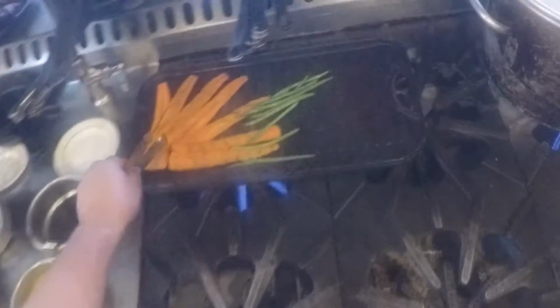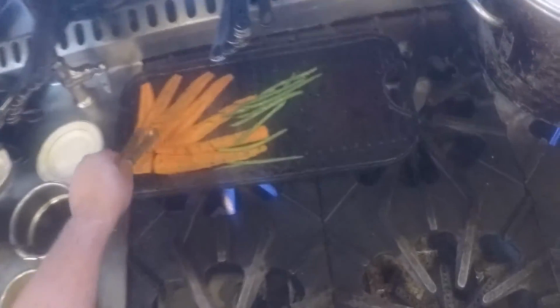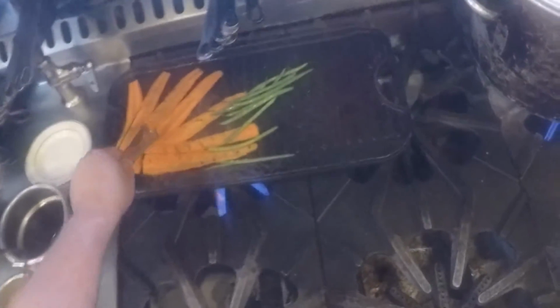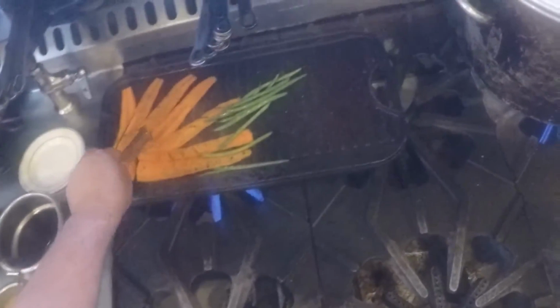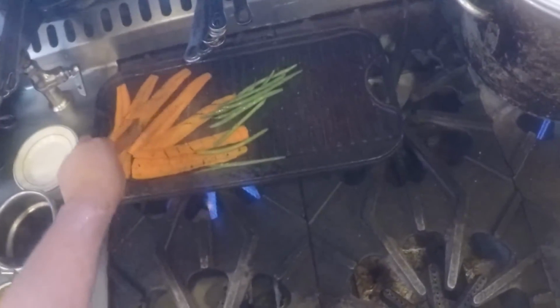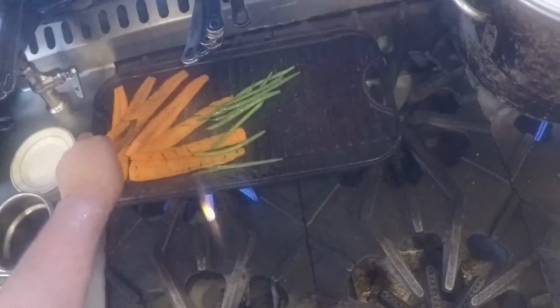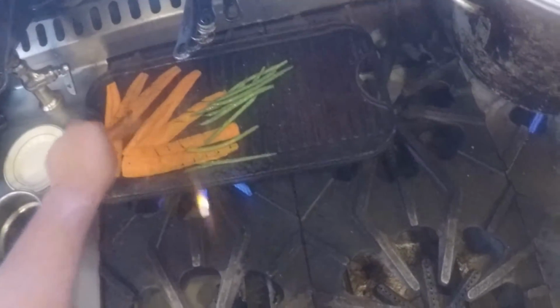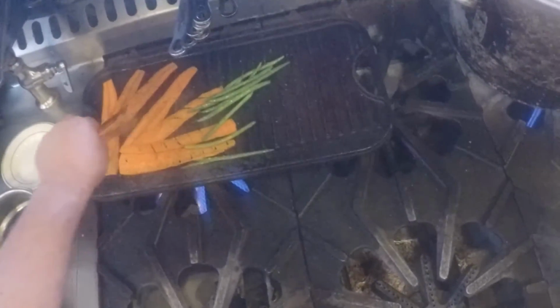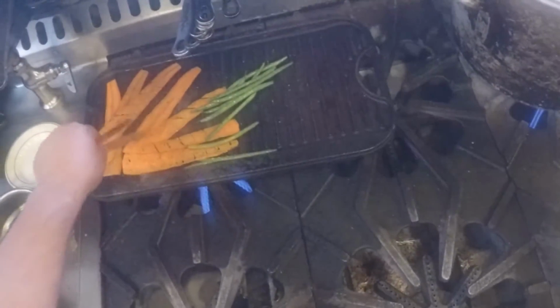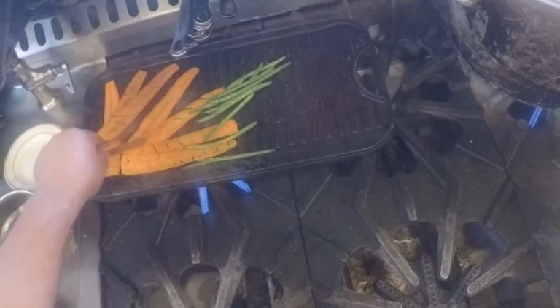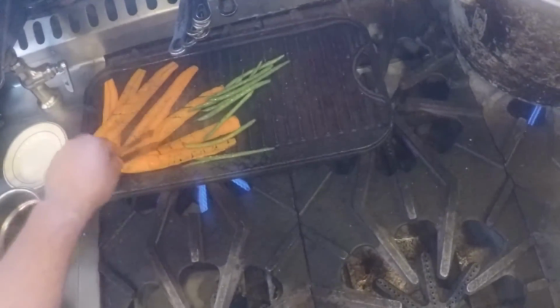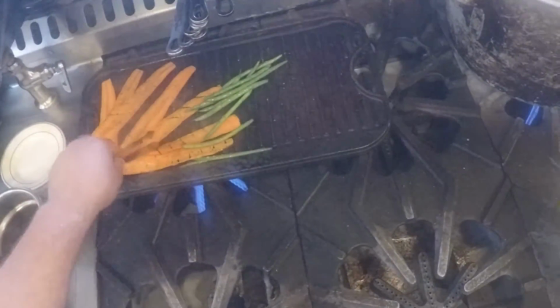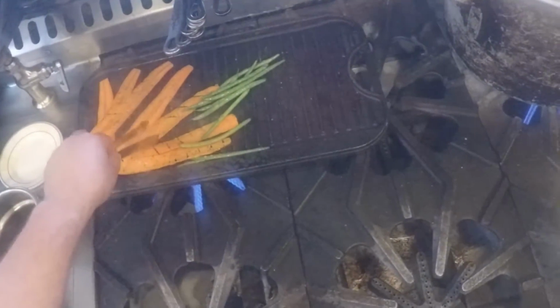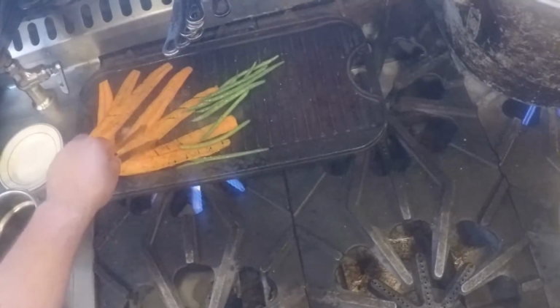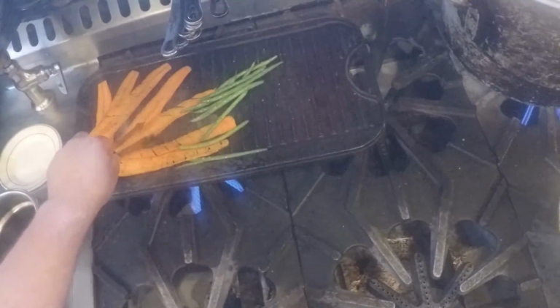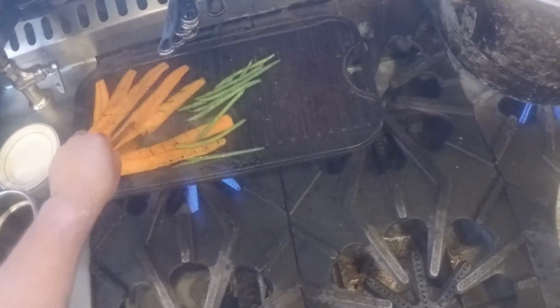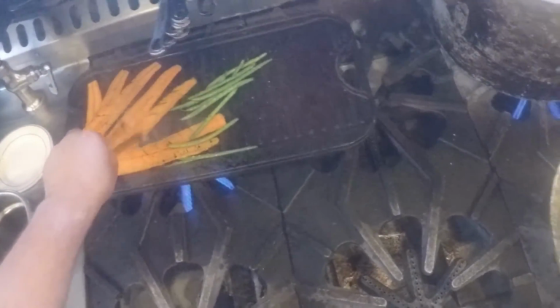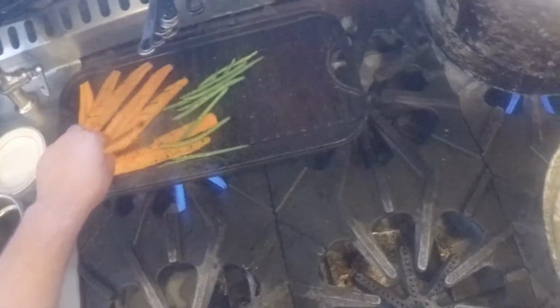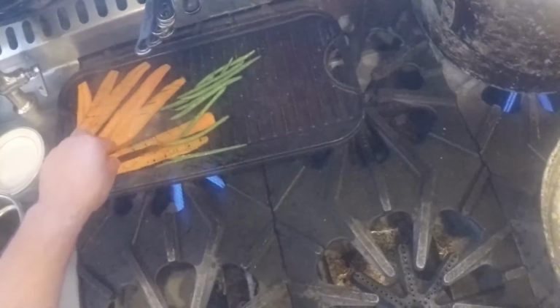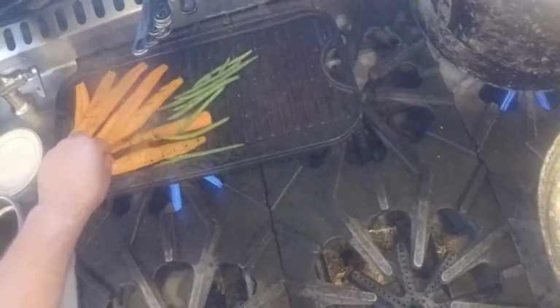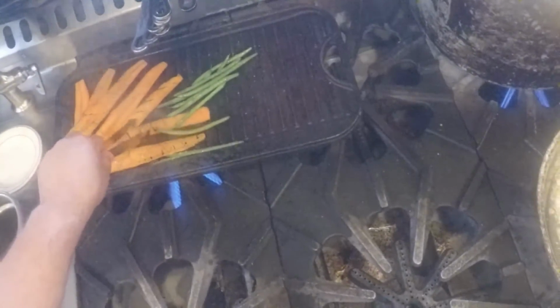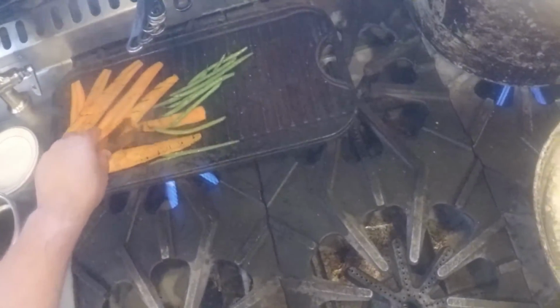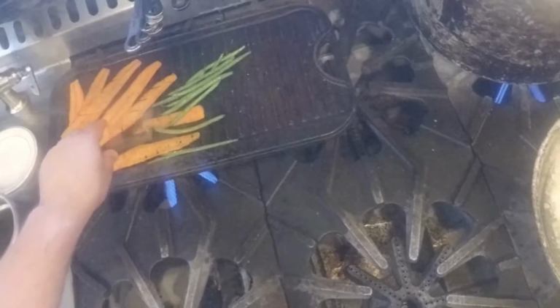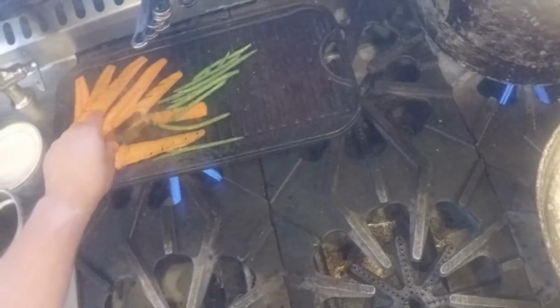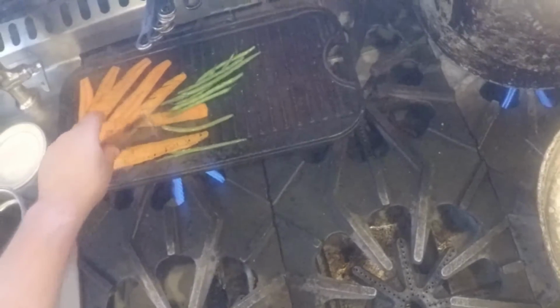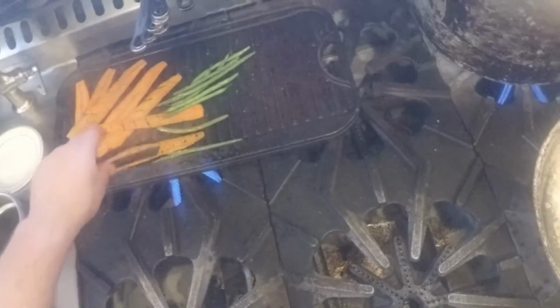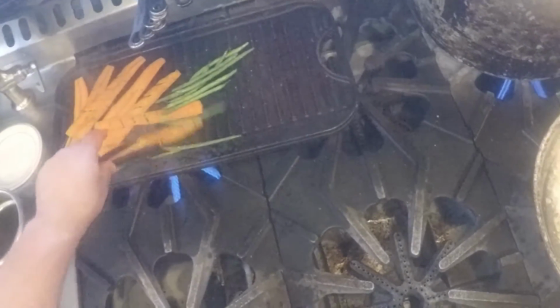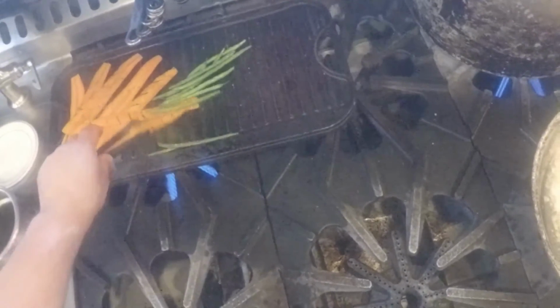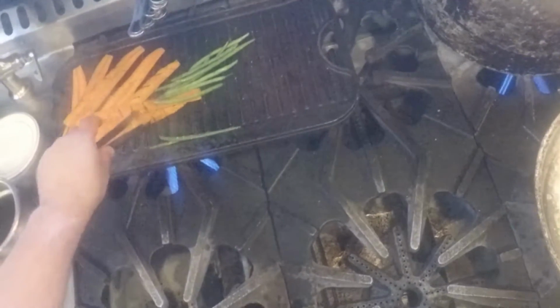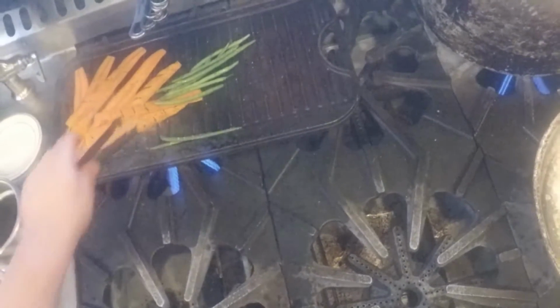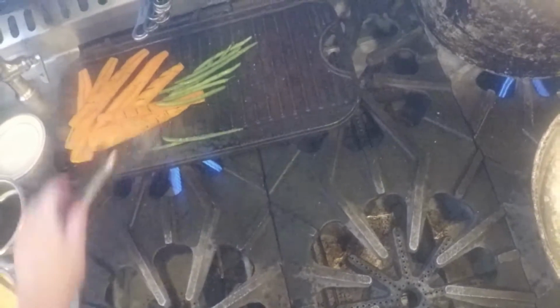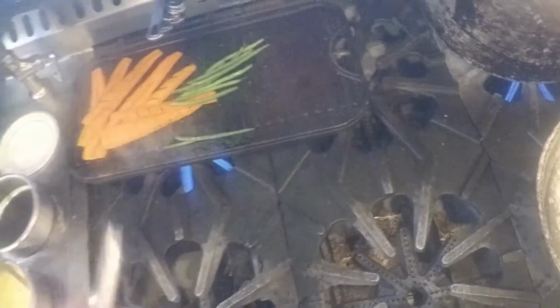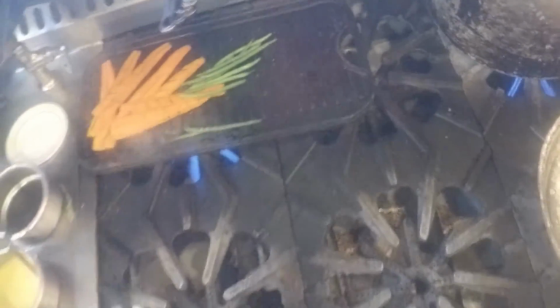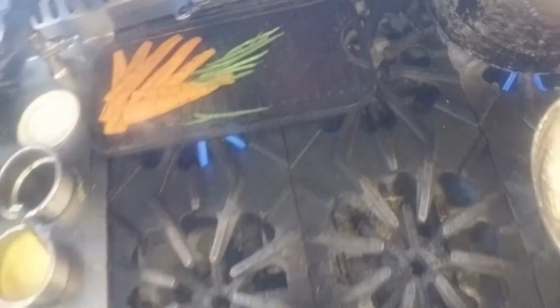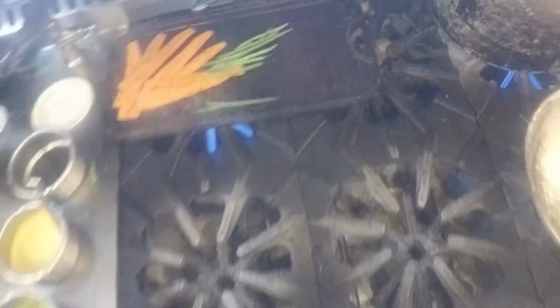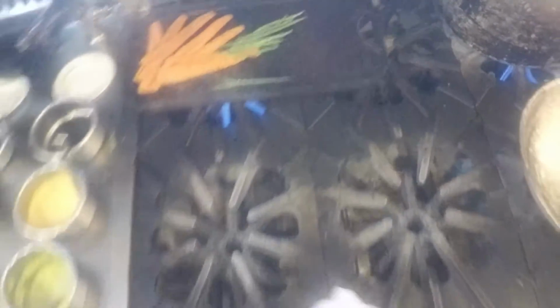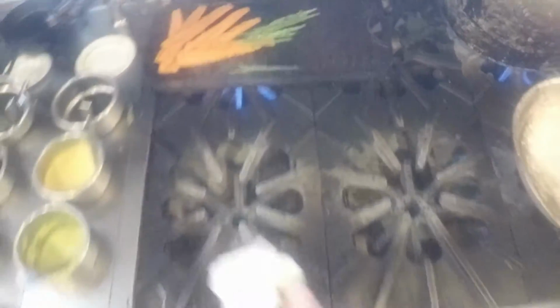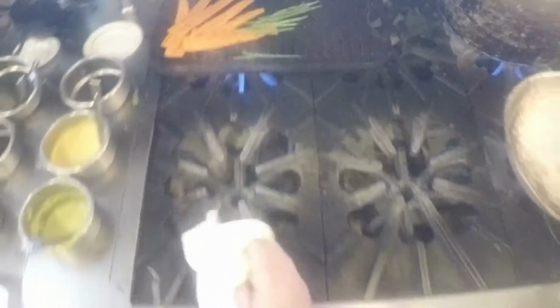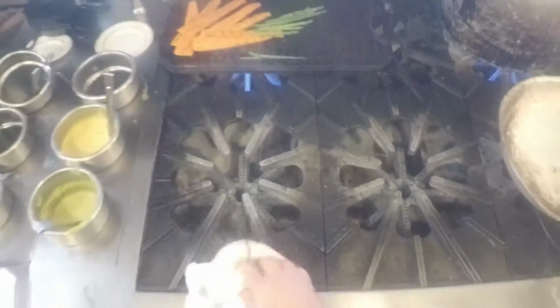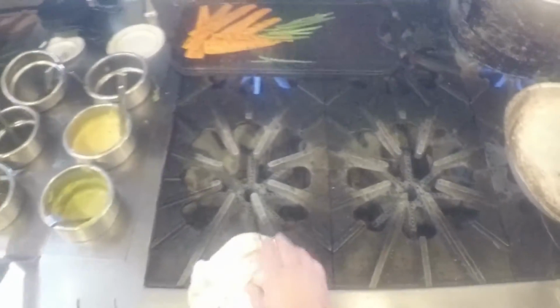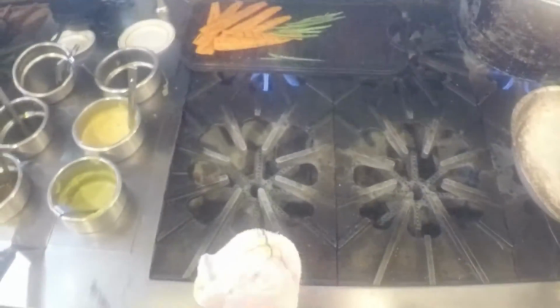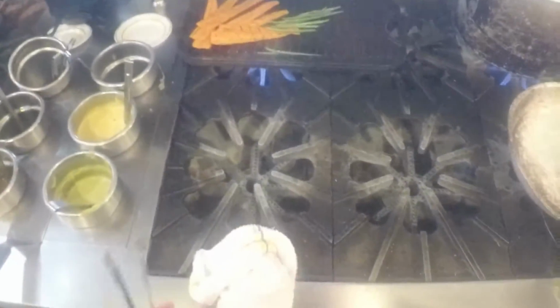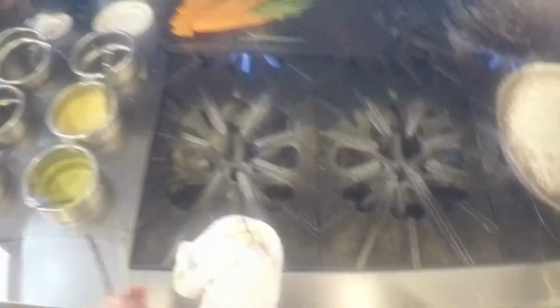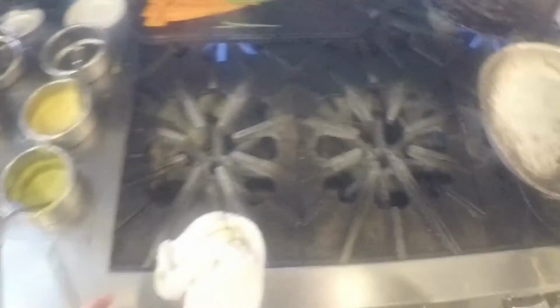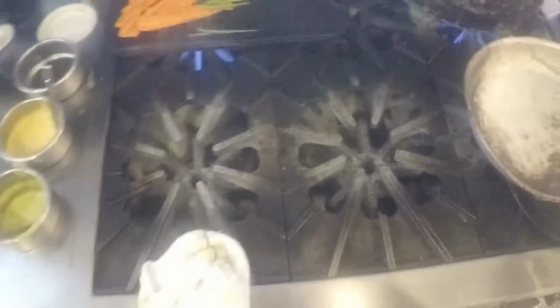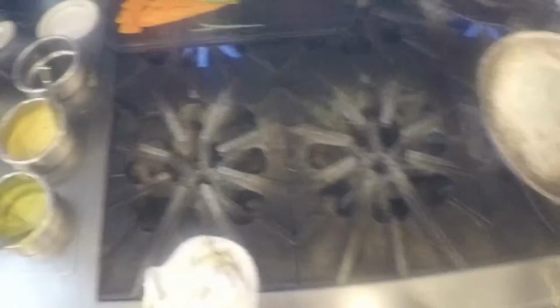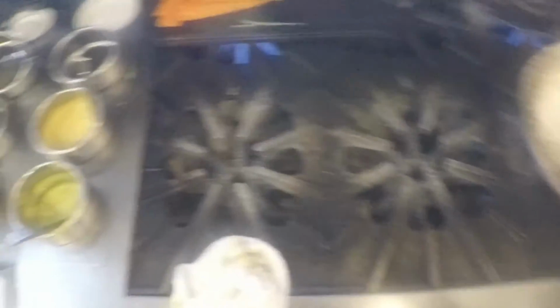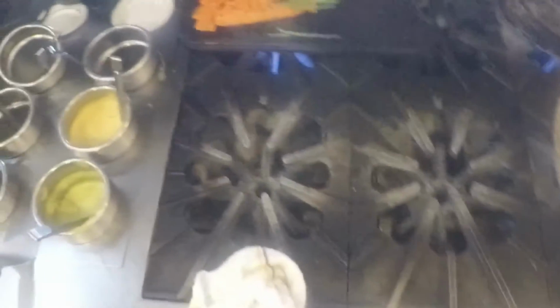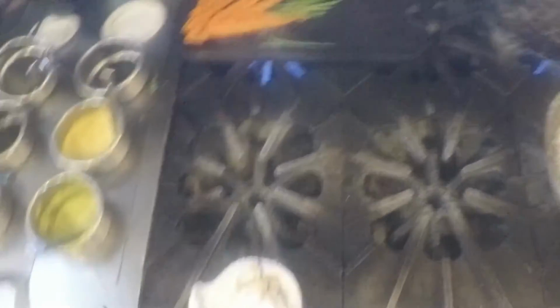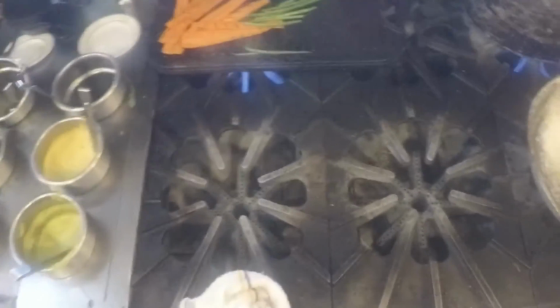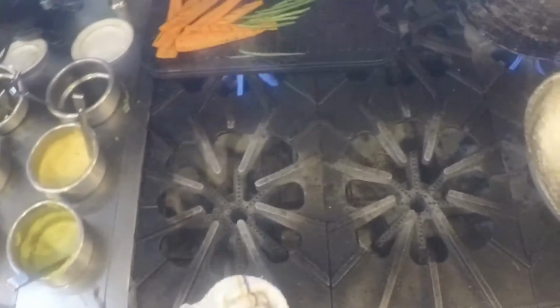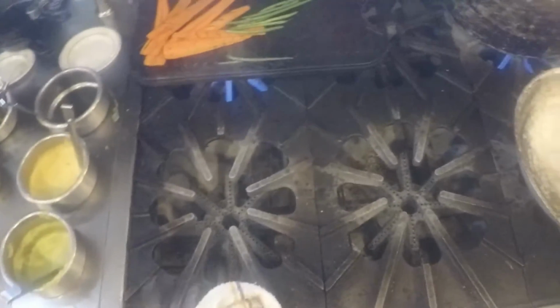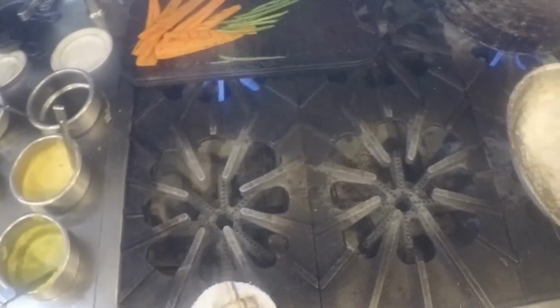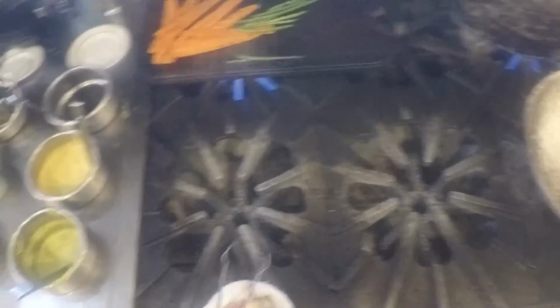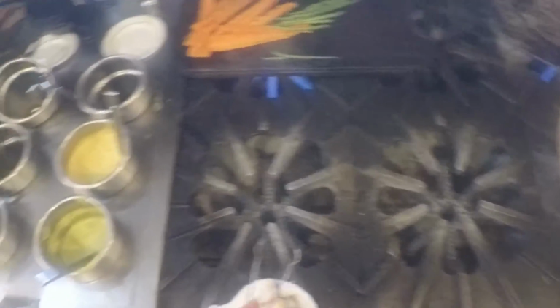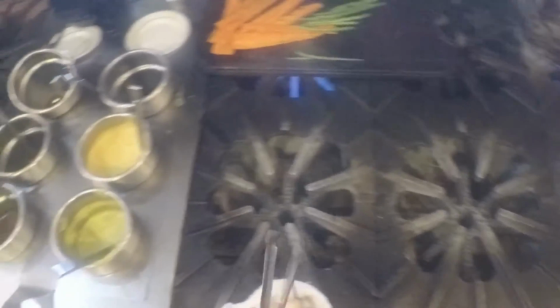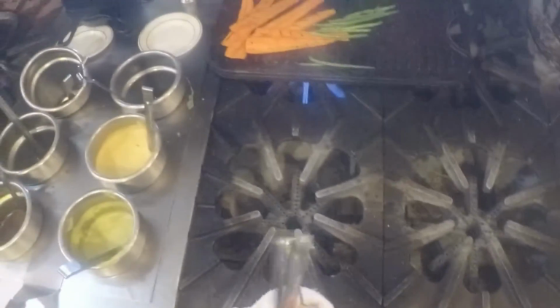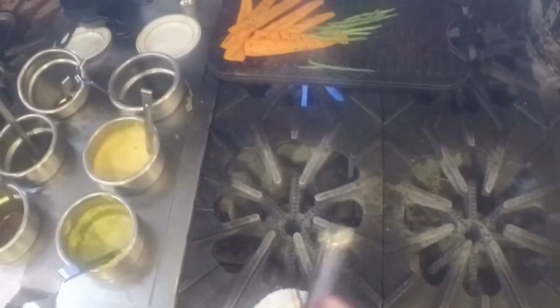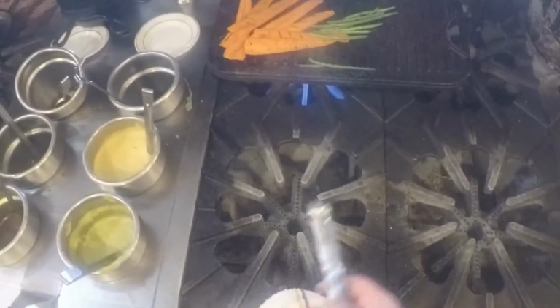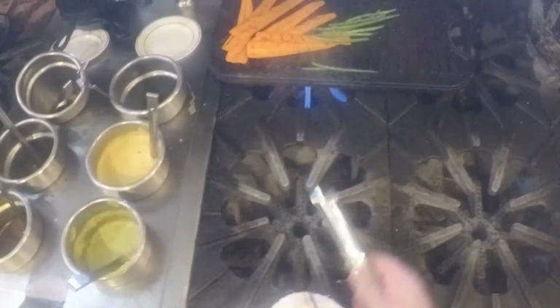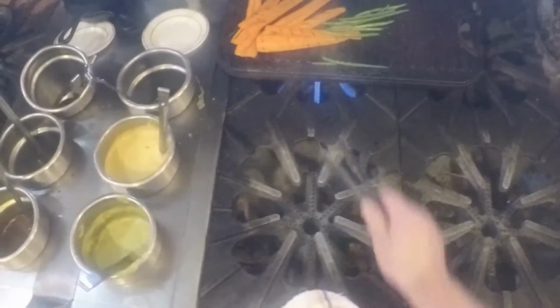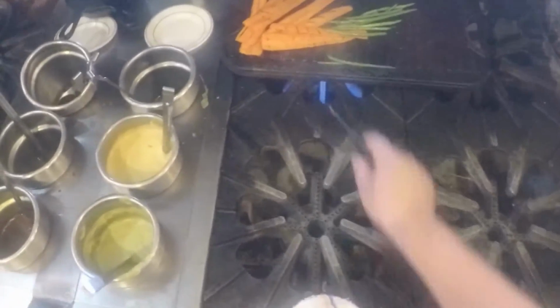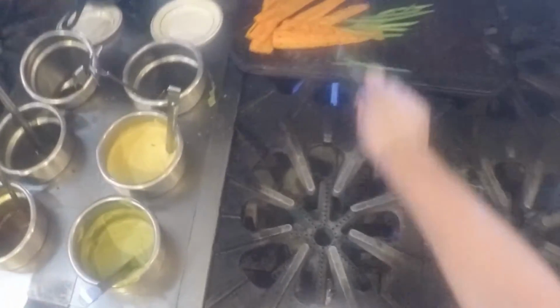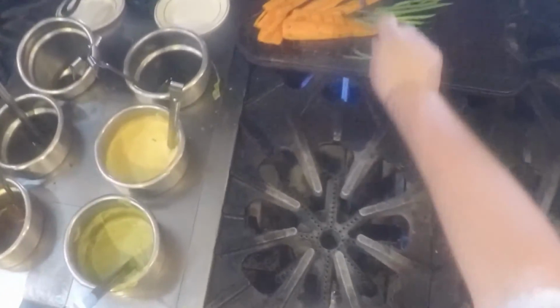We're going to need a little bit of water.